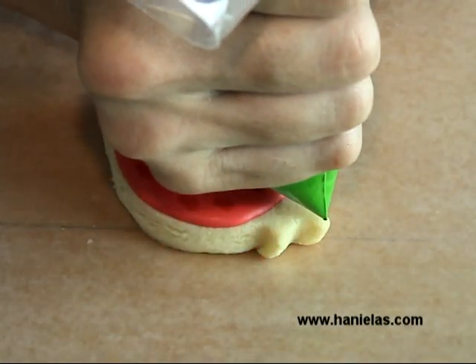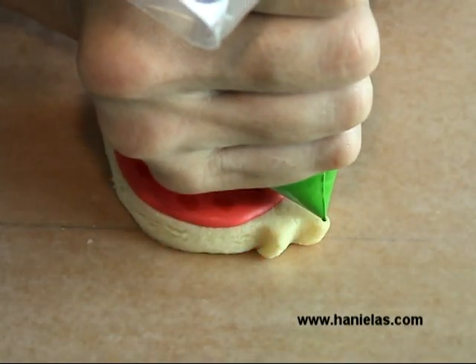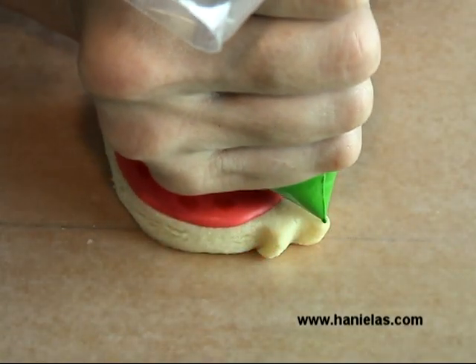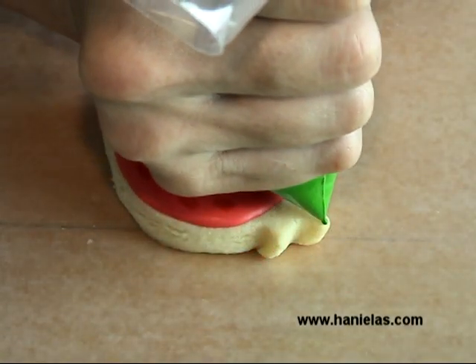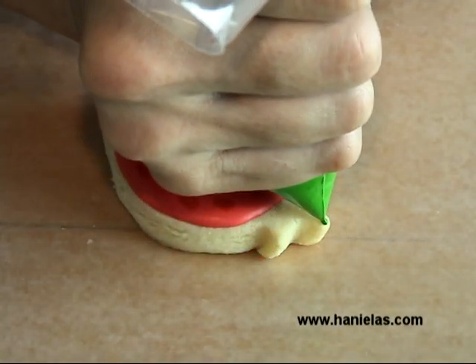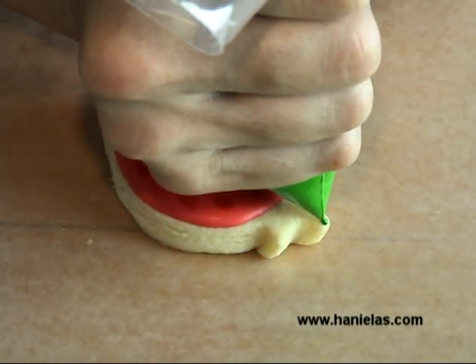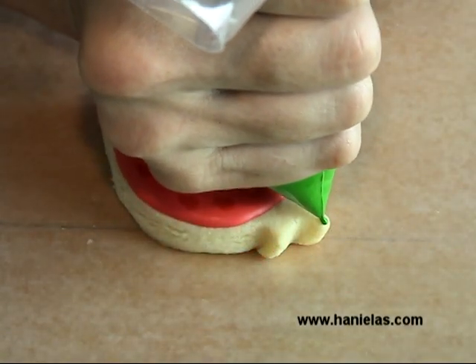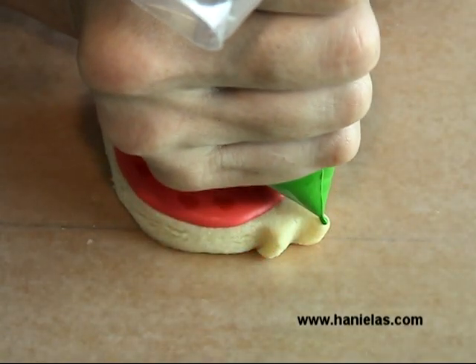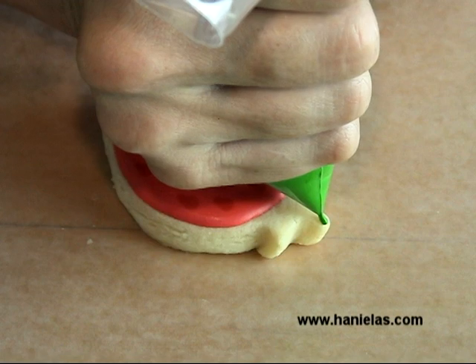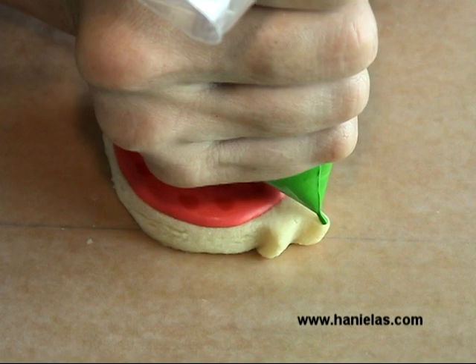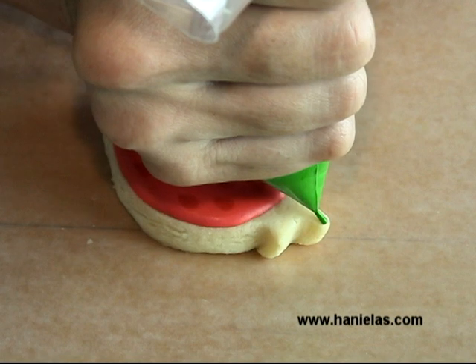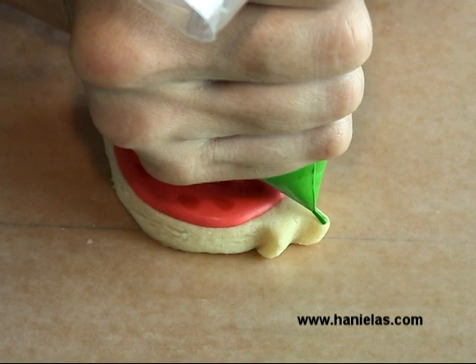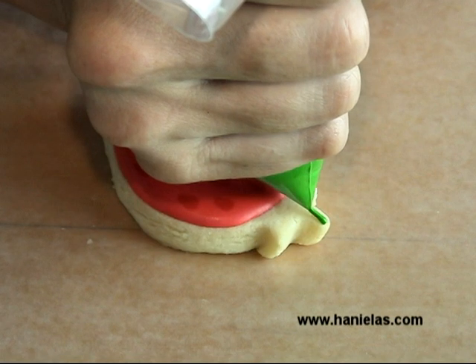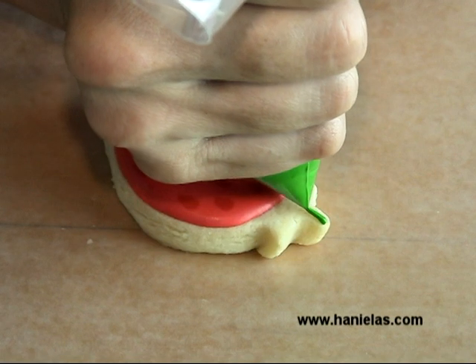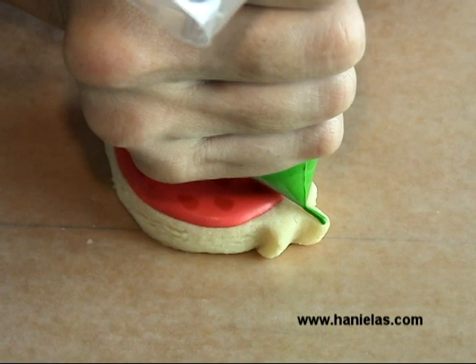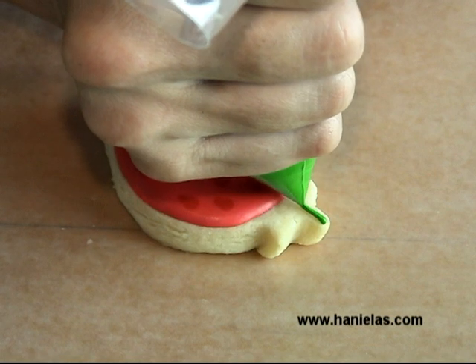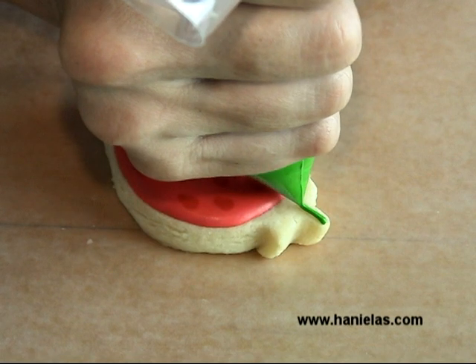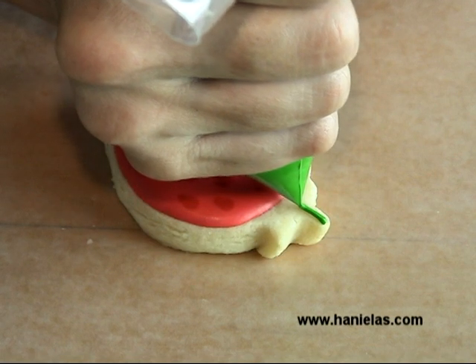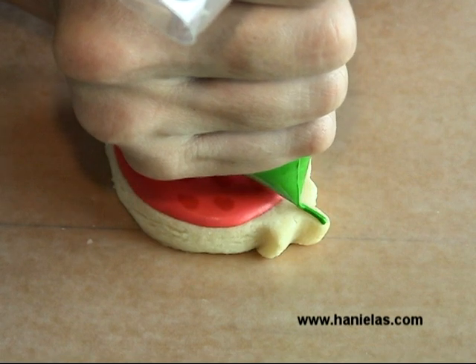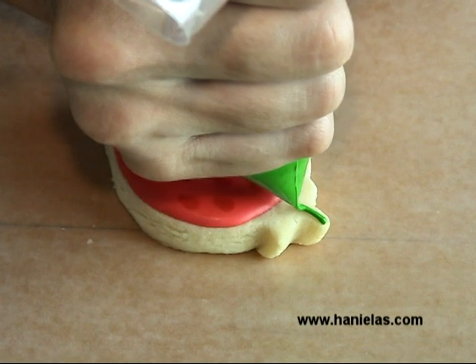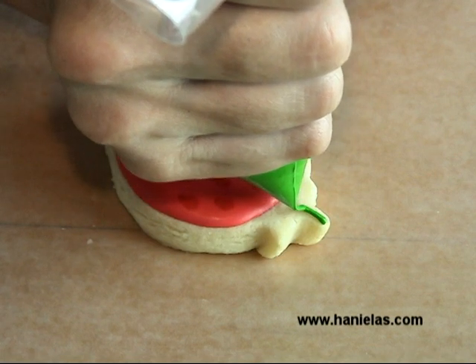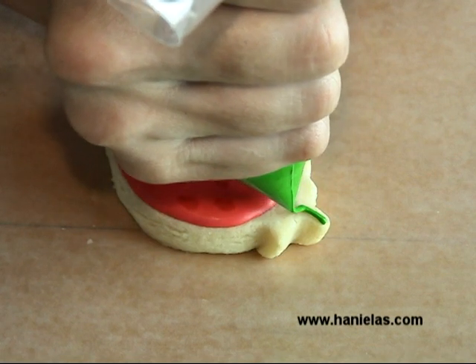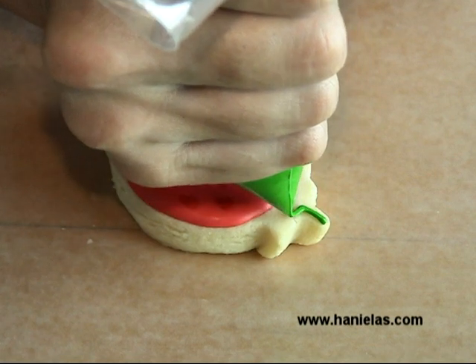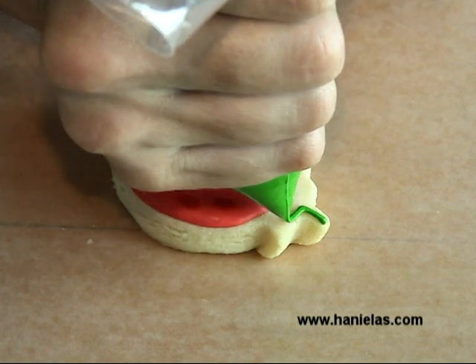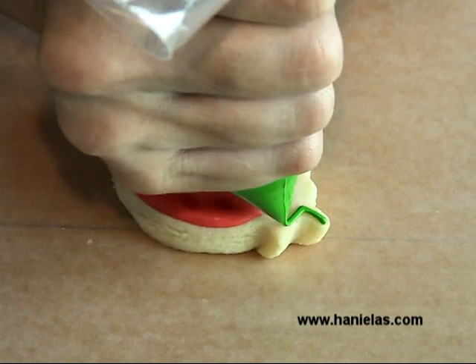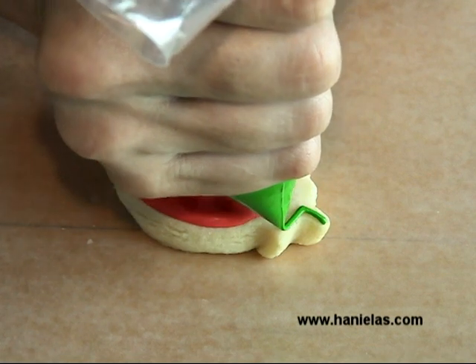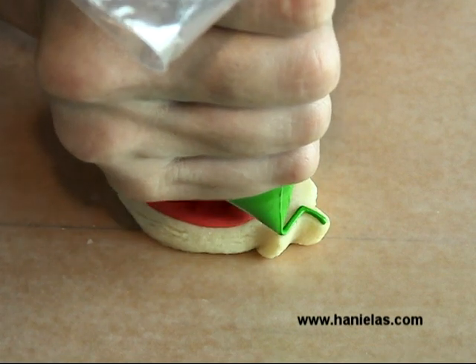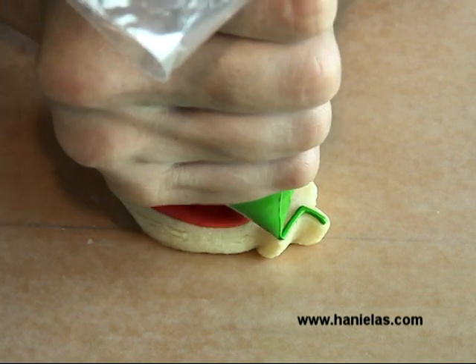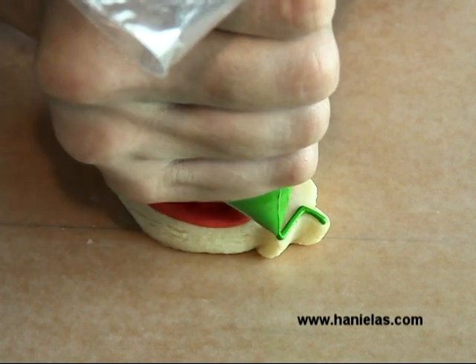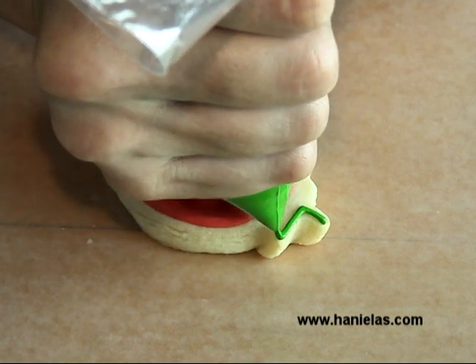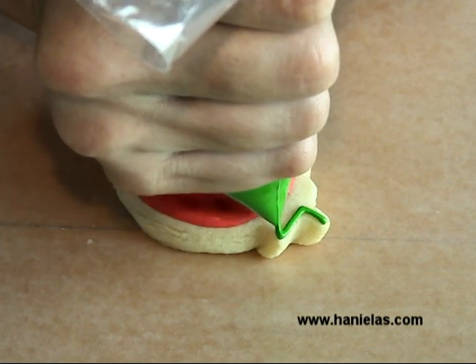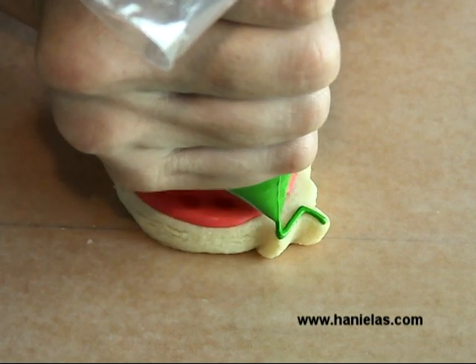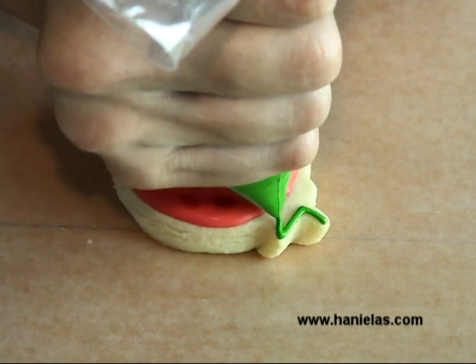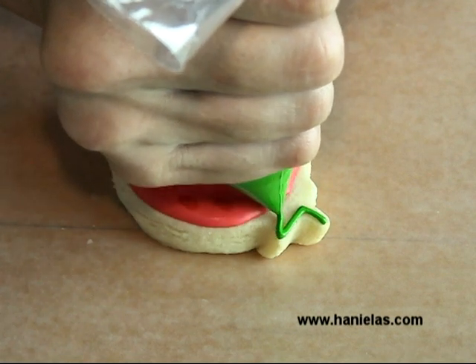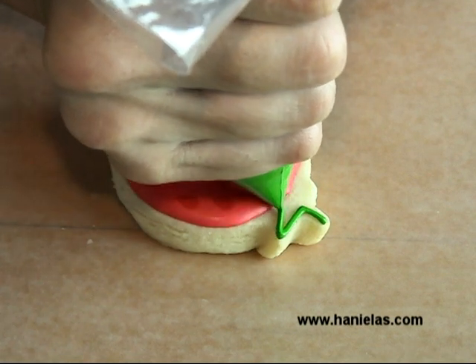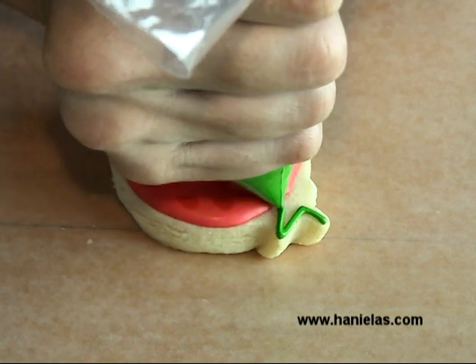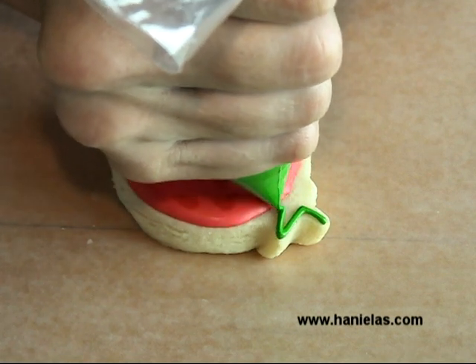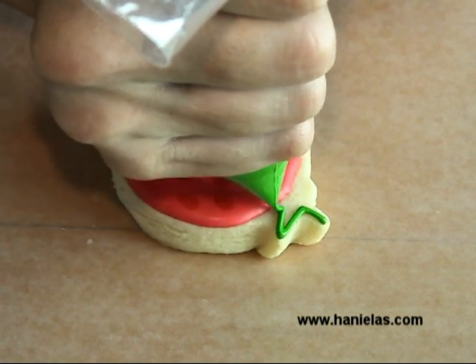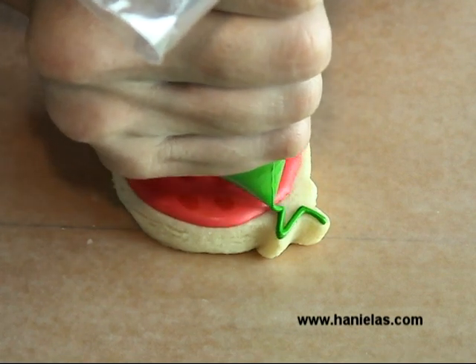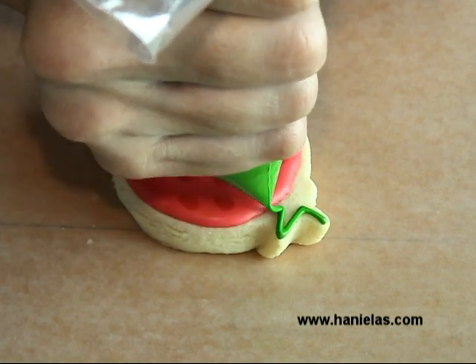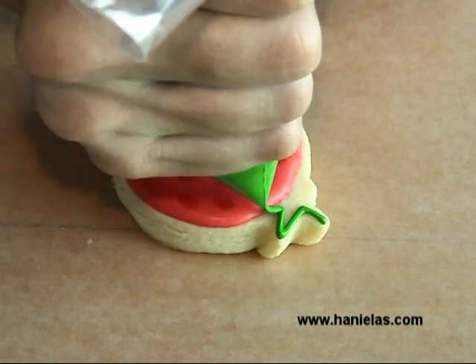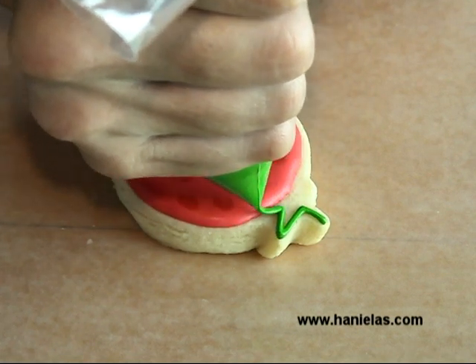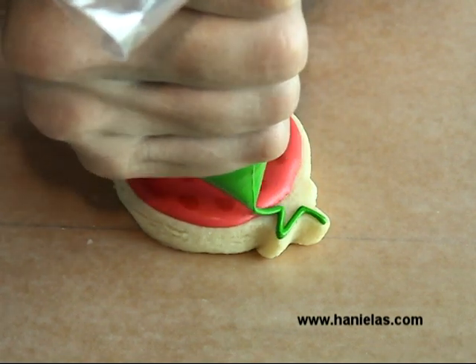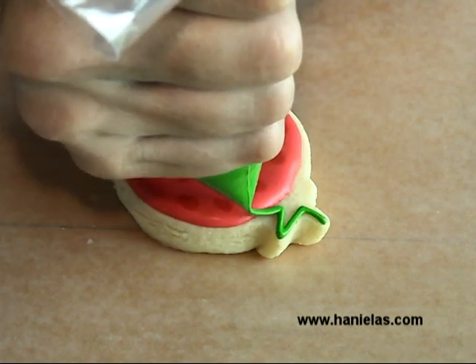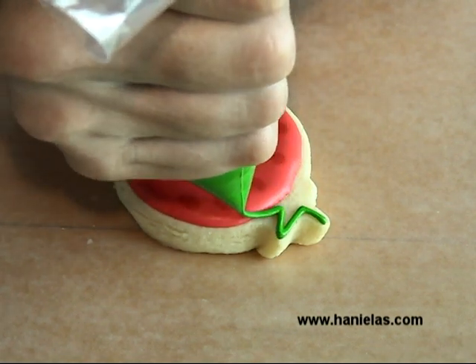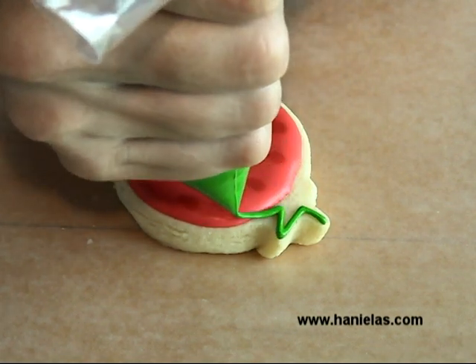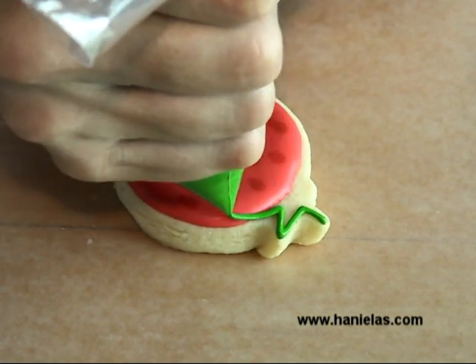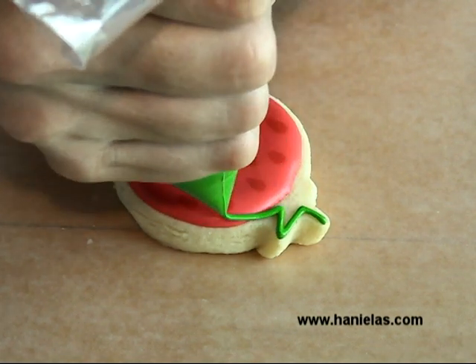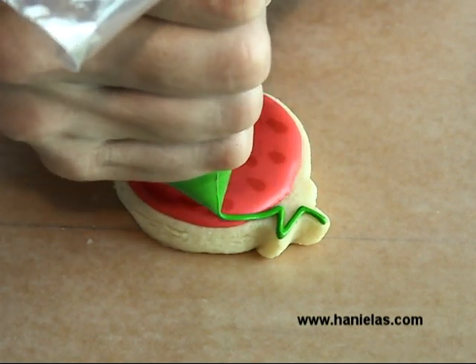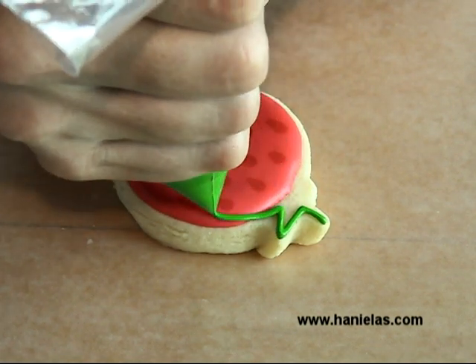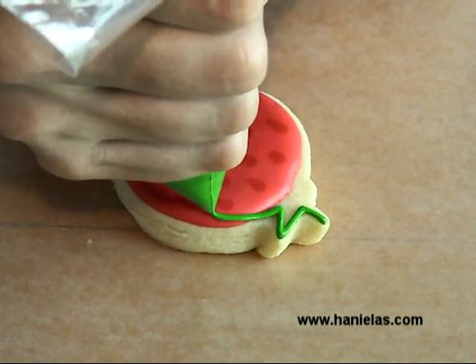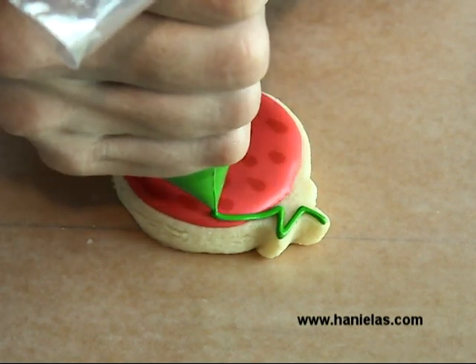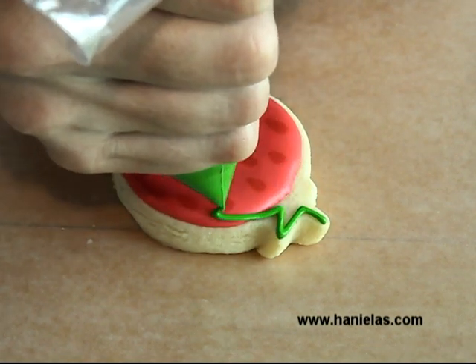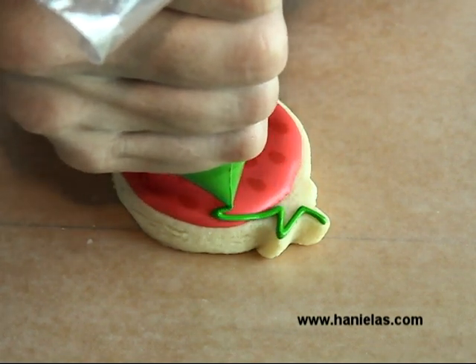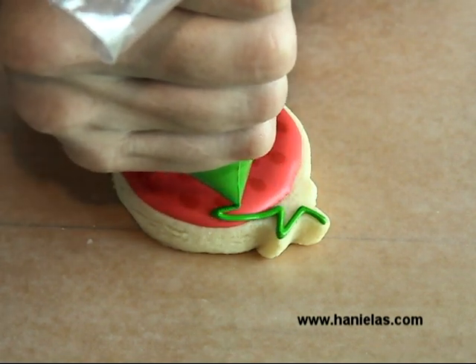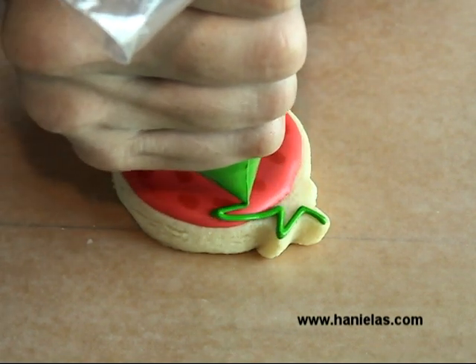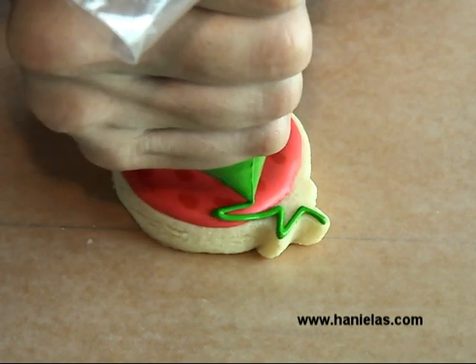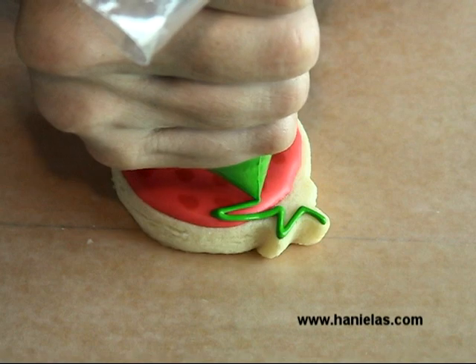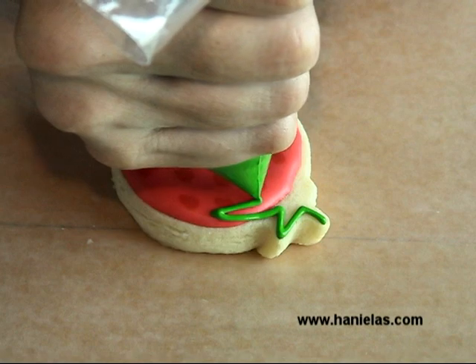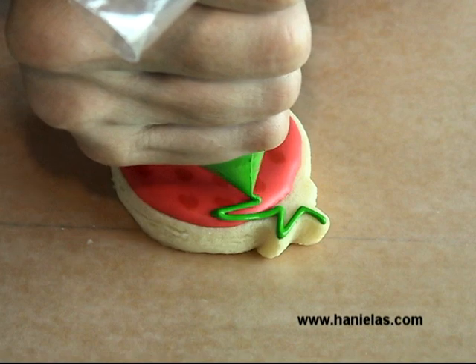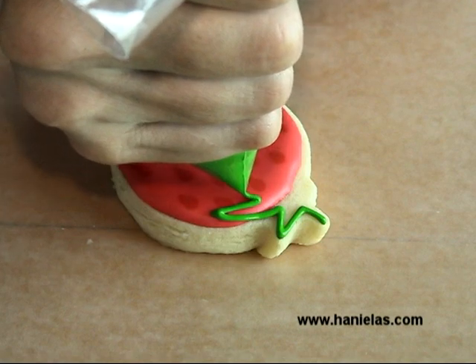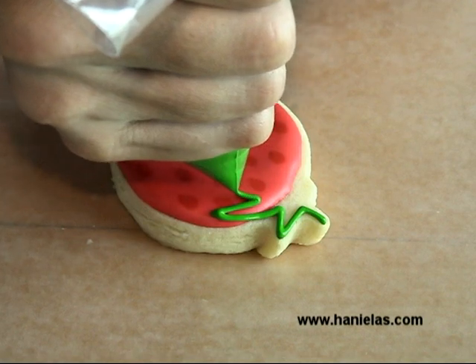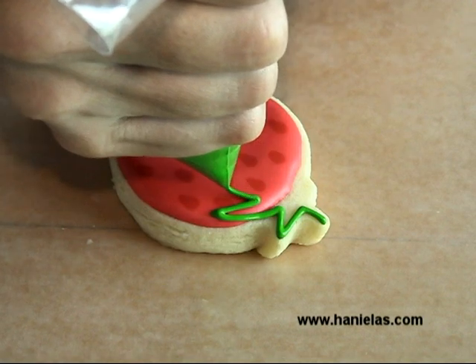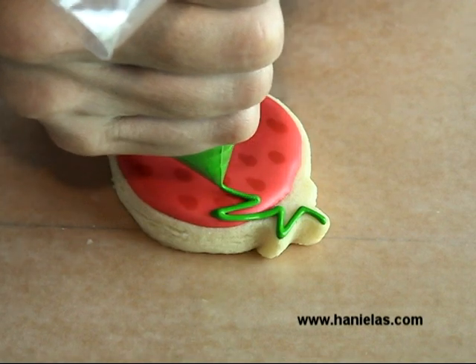I'm using a leaf green icing, and as you can see I'm not using any template — you can just freehand this.